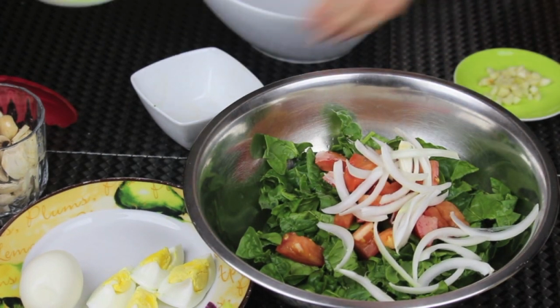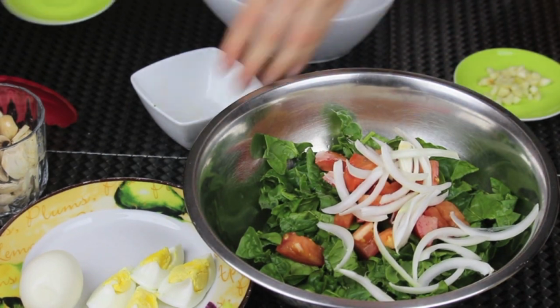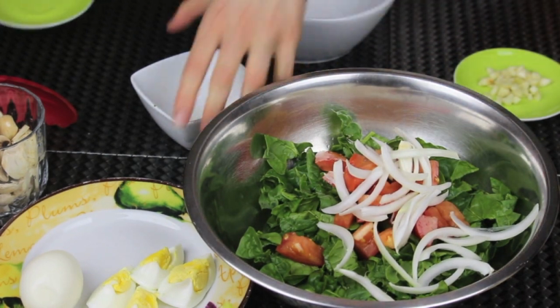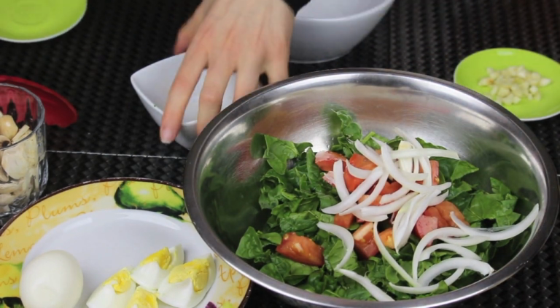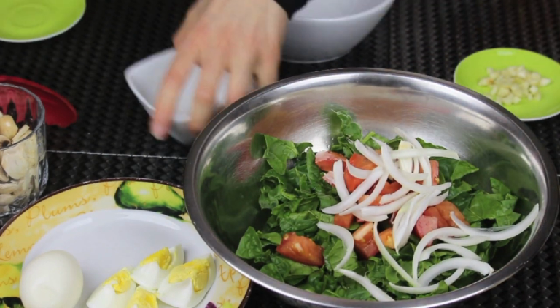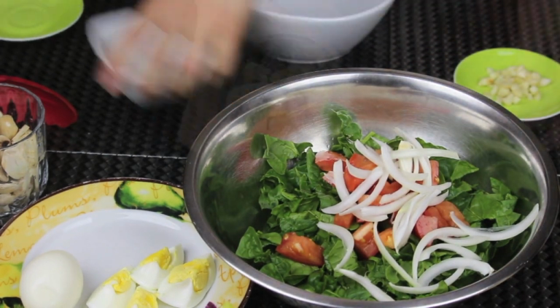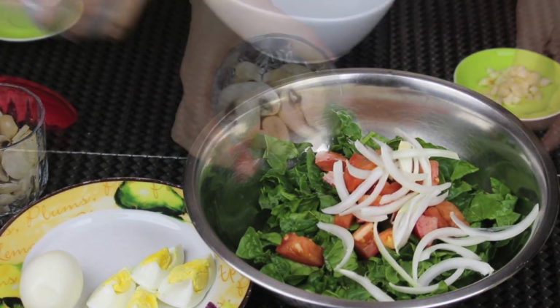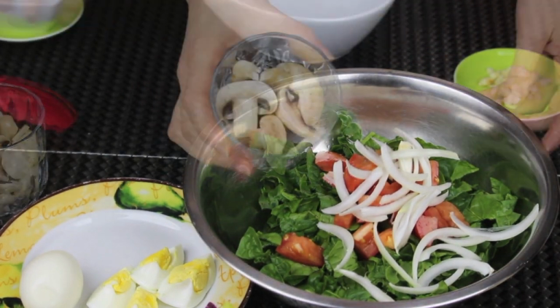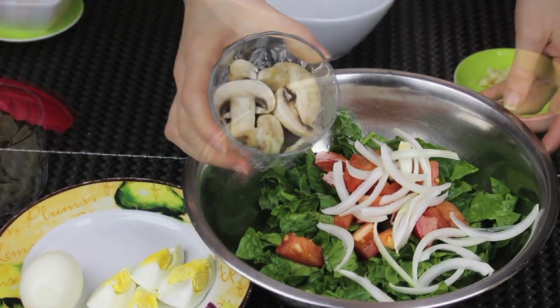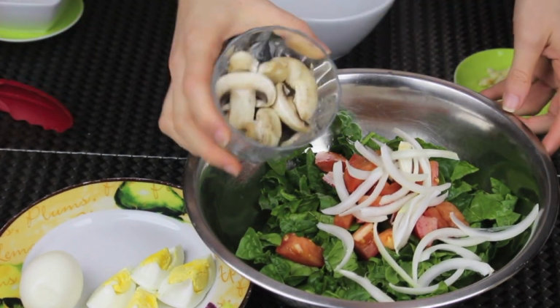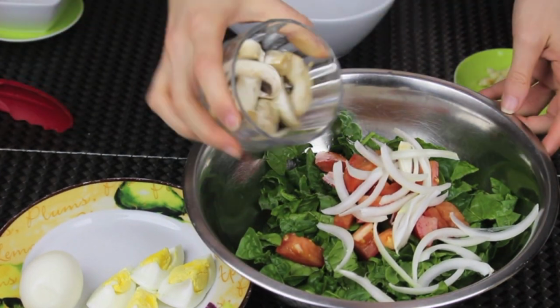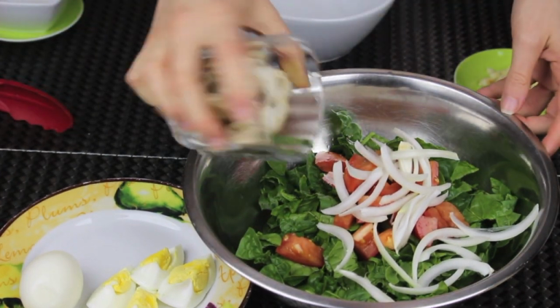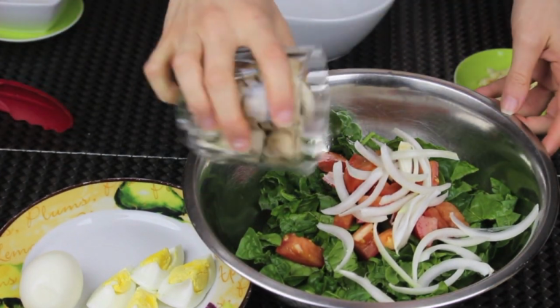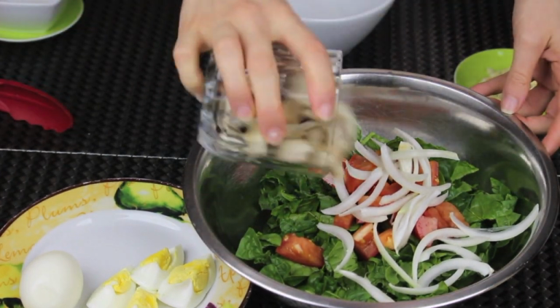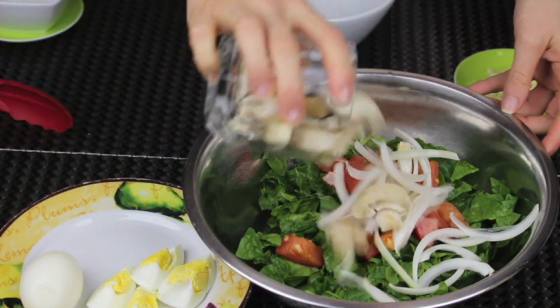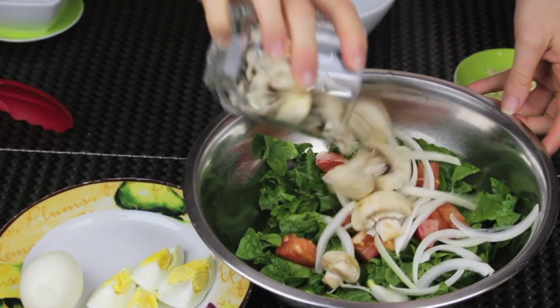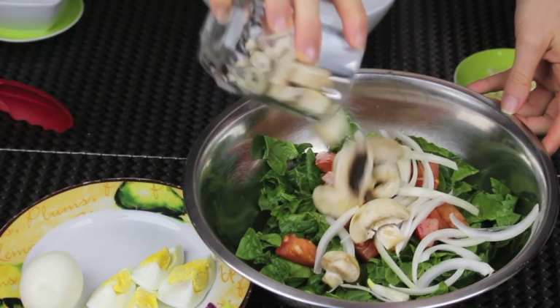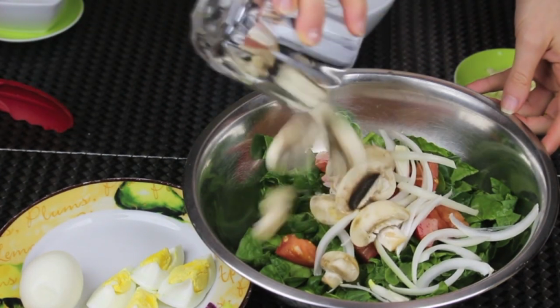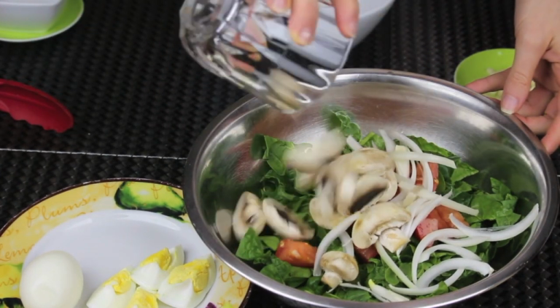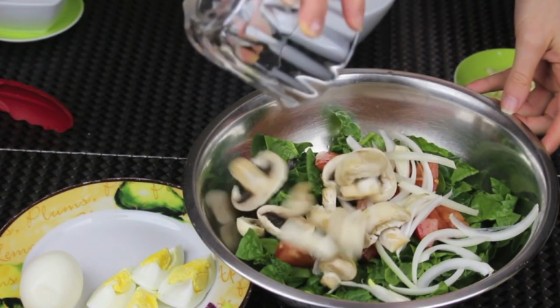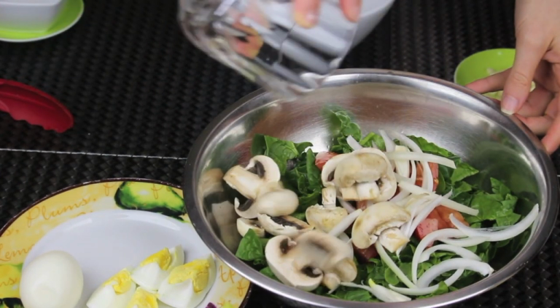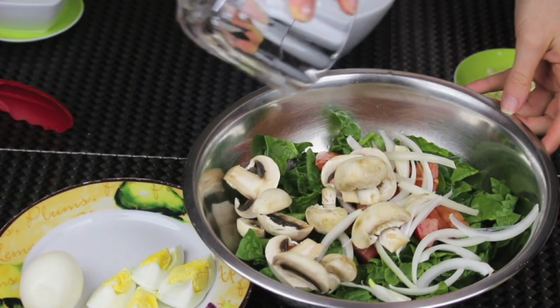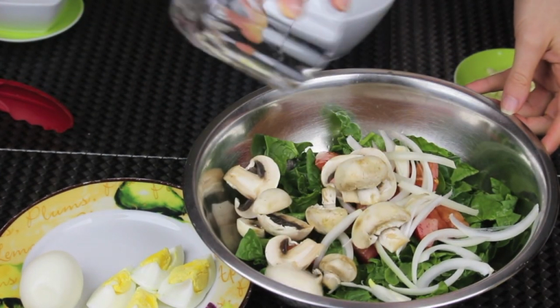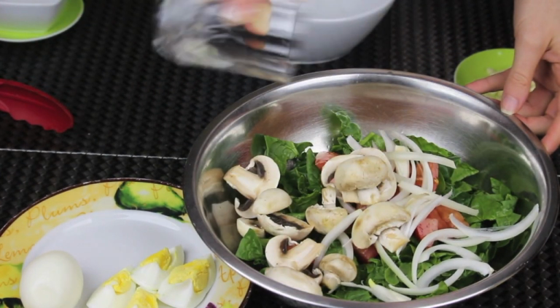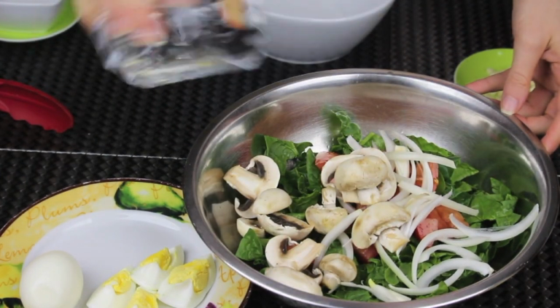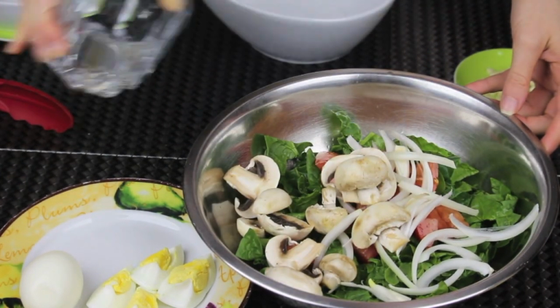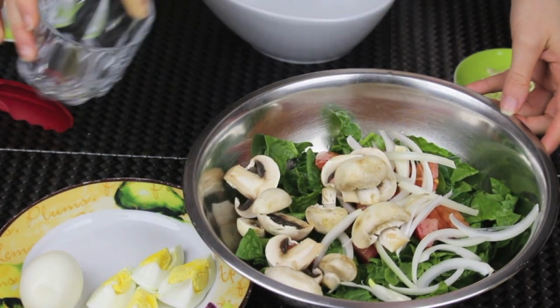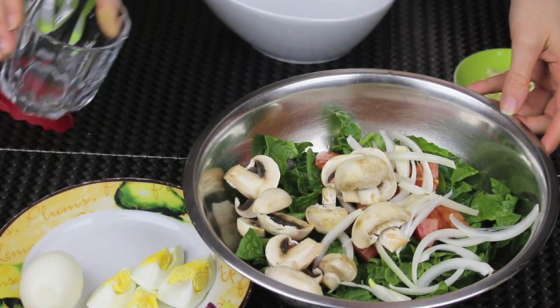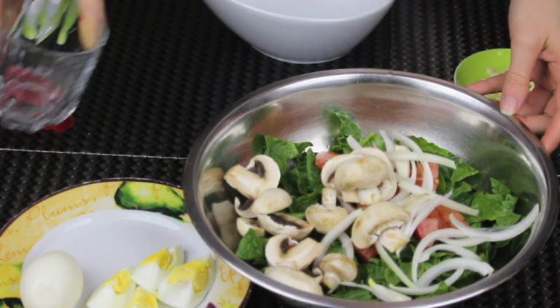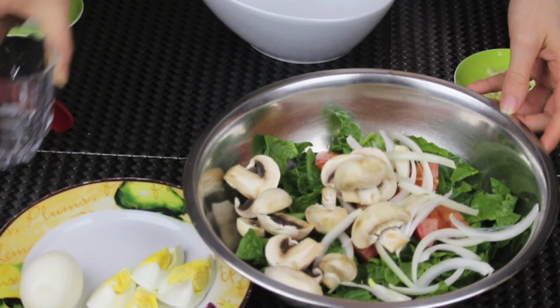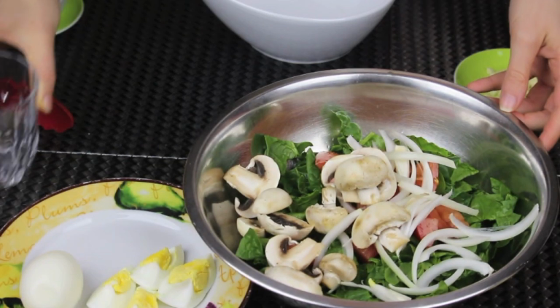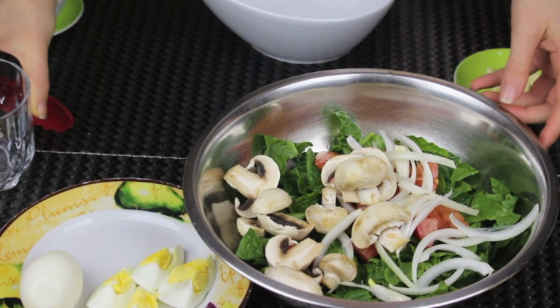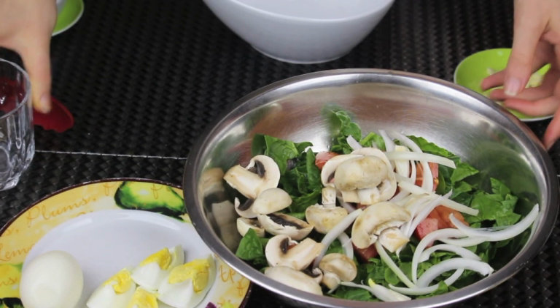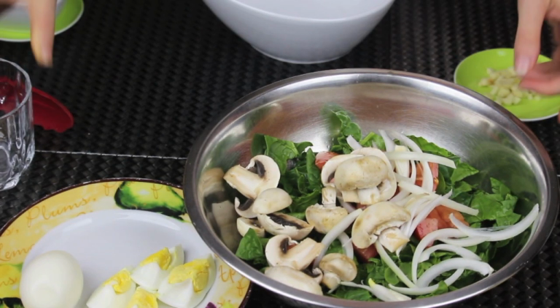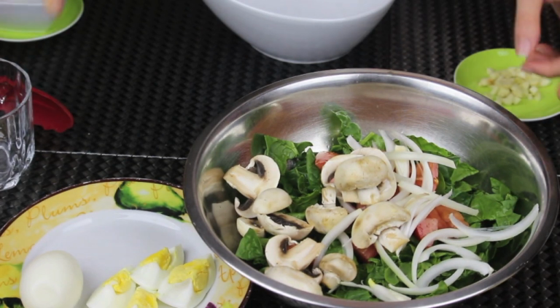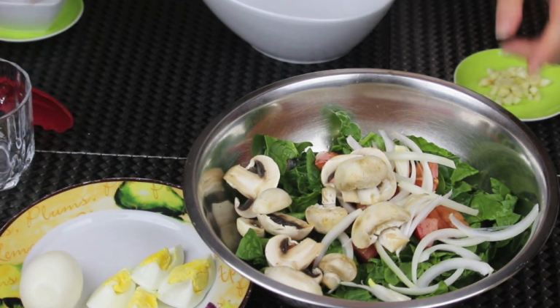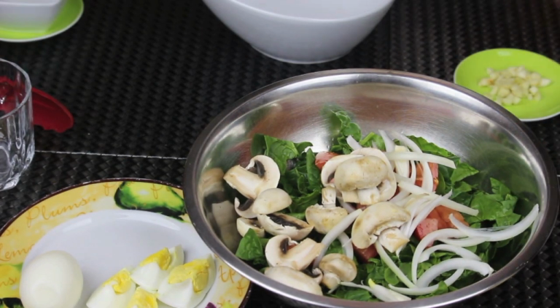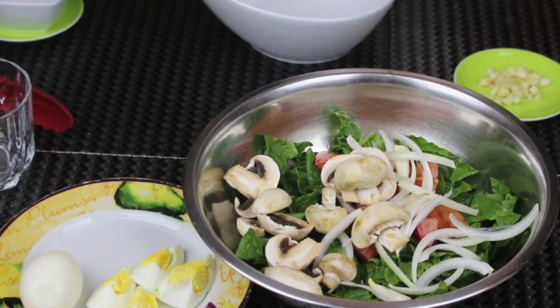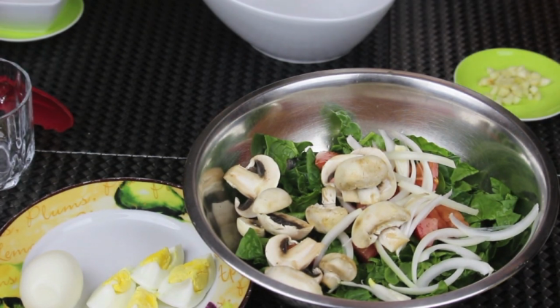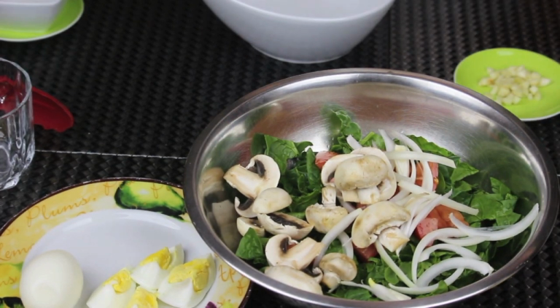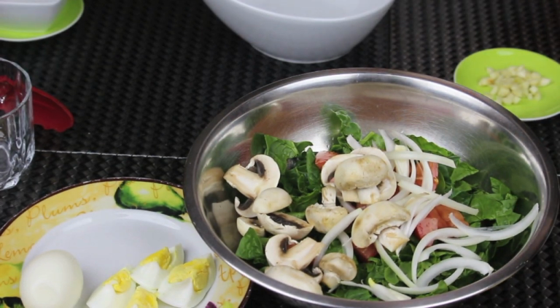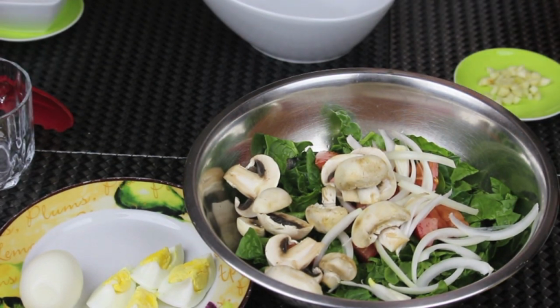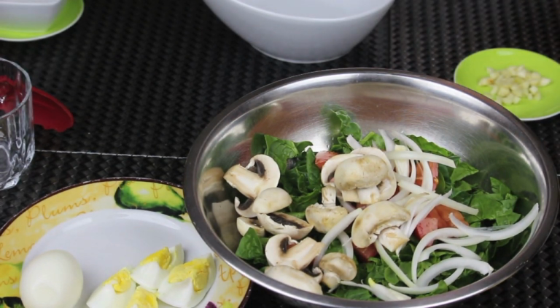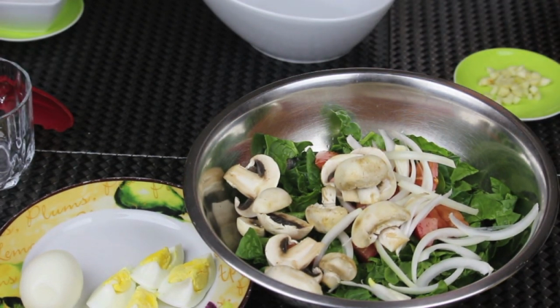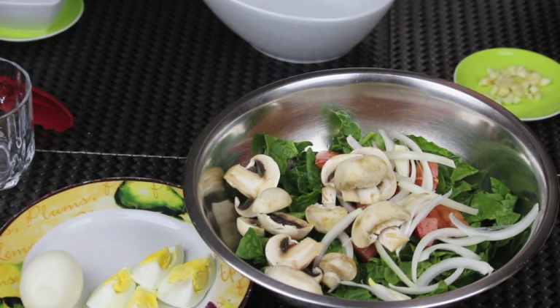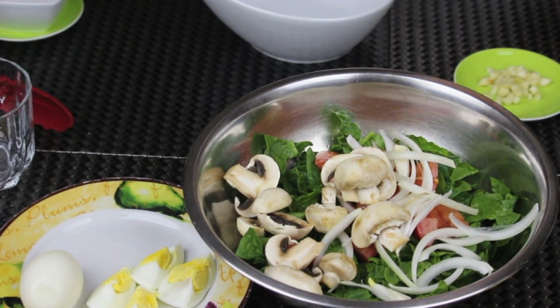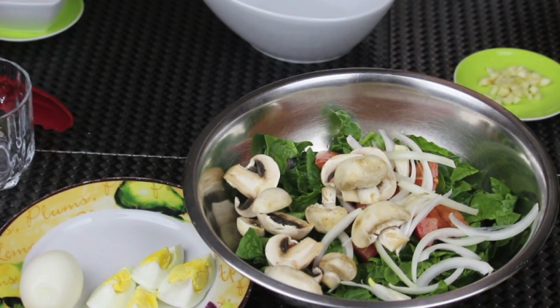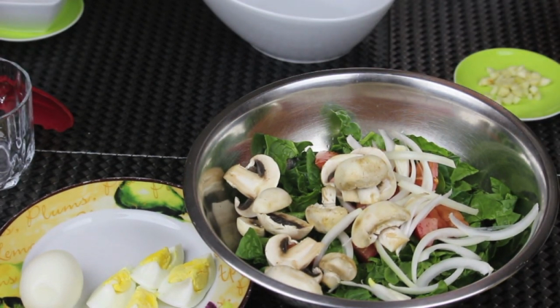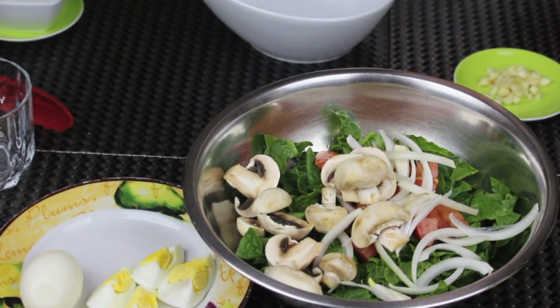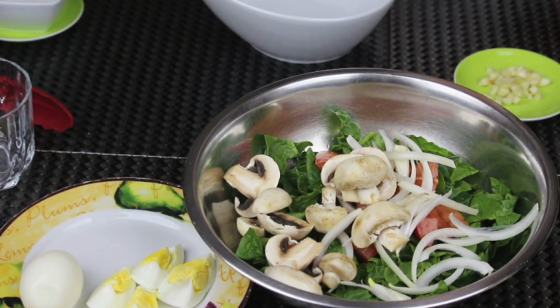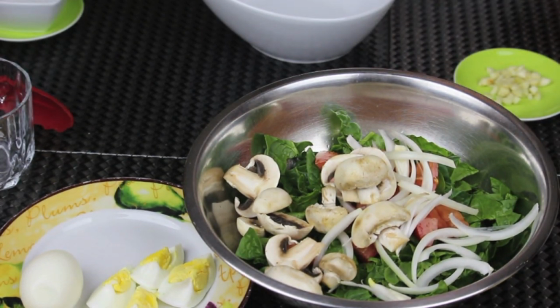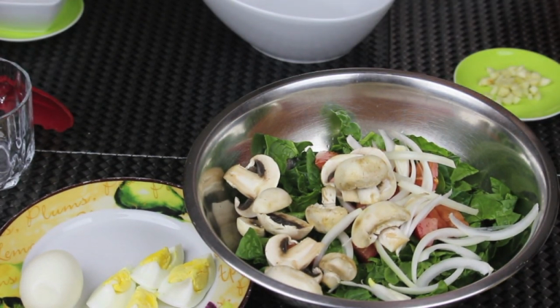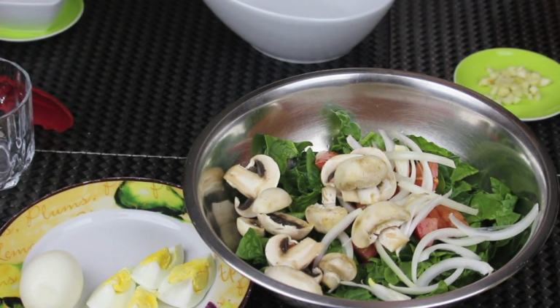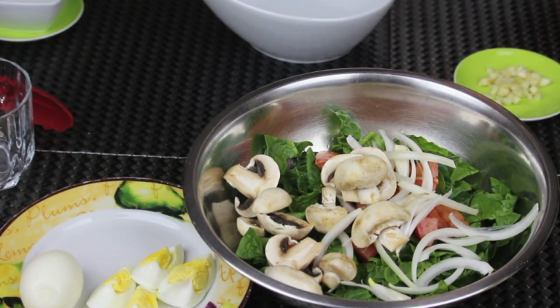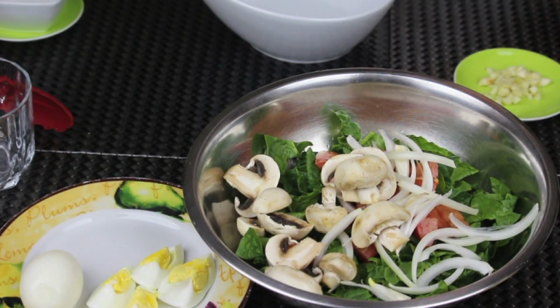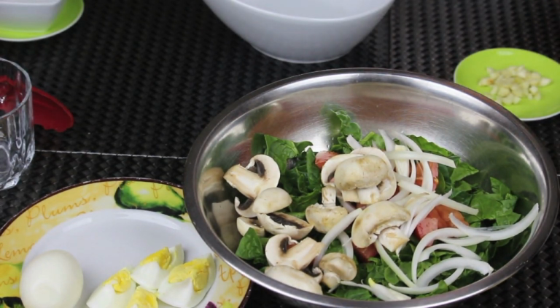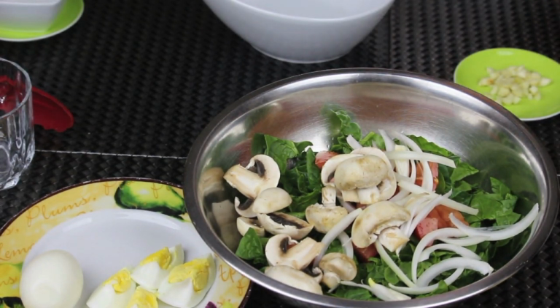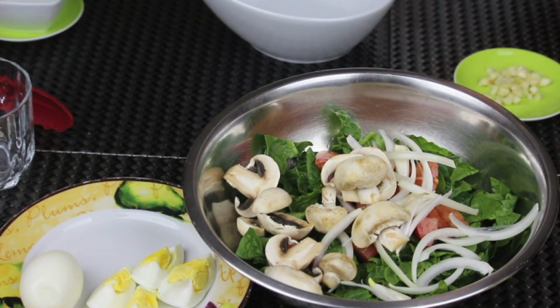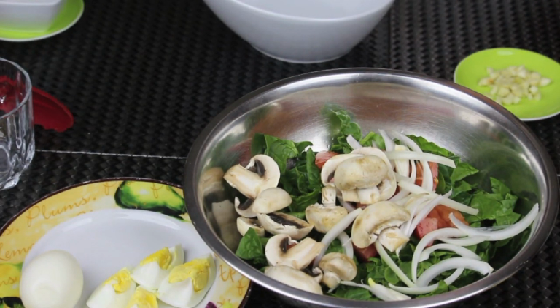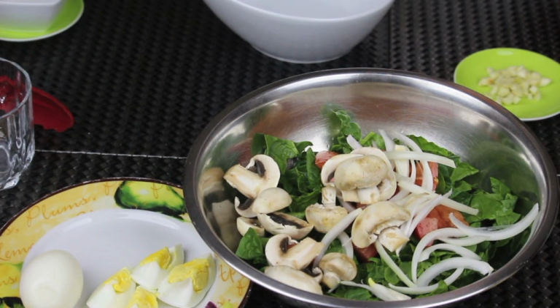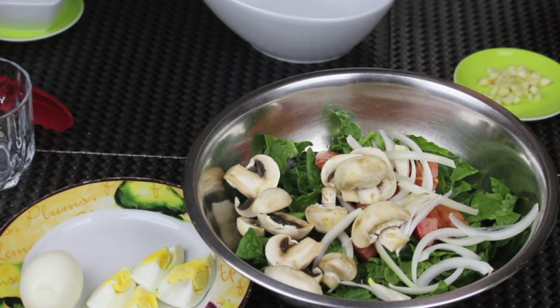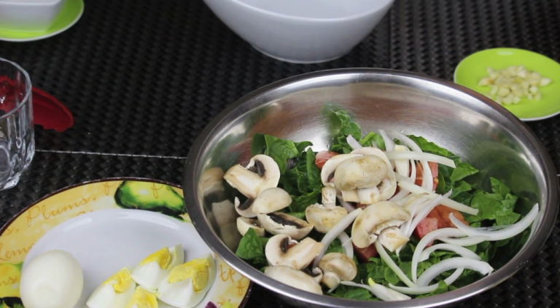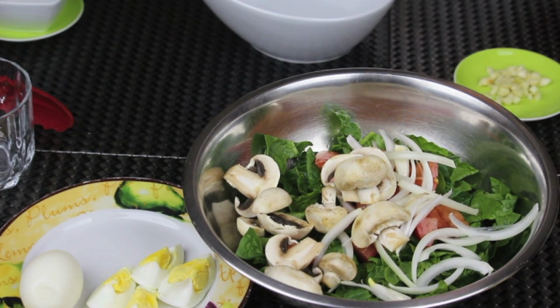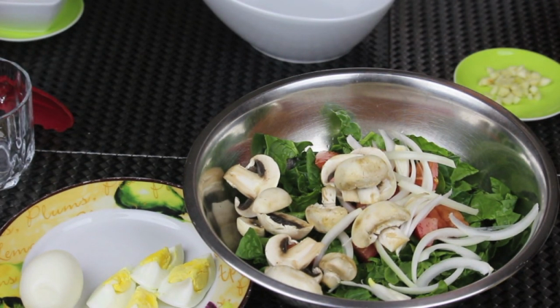And white mushrooms — I cut the mushrooms here into two or four pieces; it depends on the size of the mushroom.